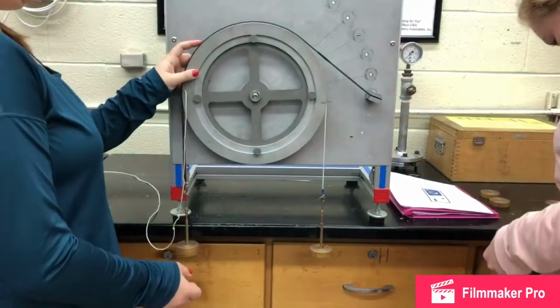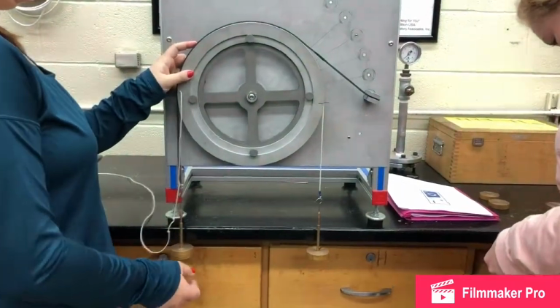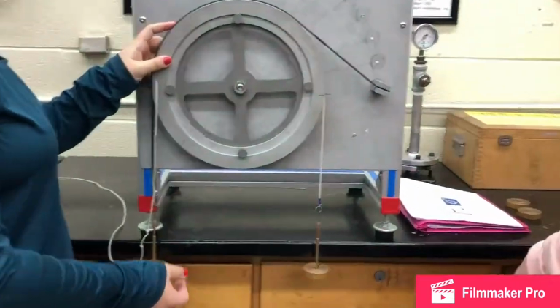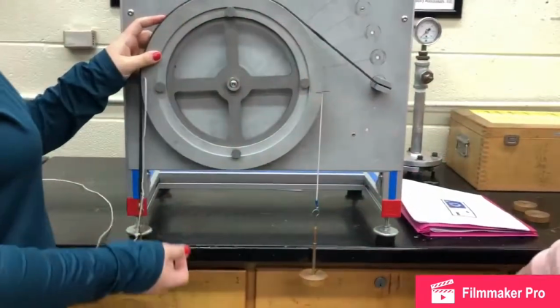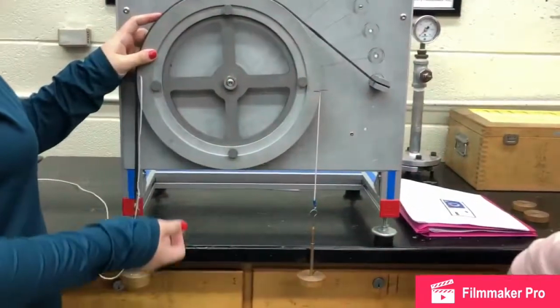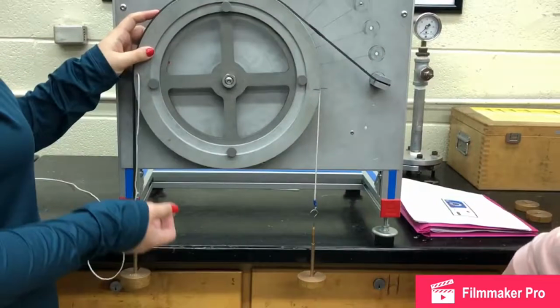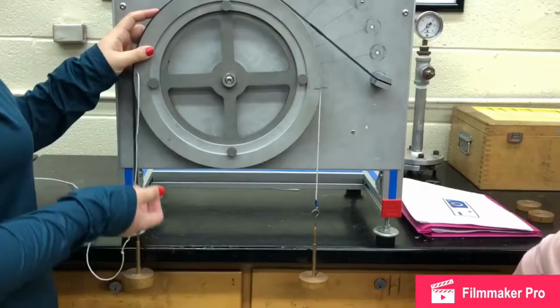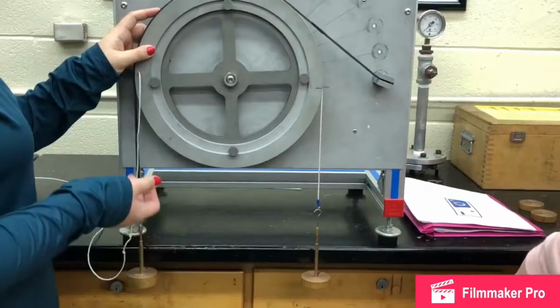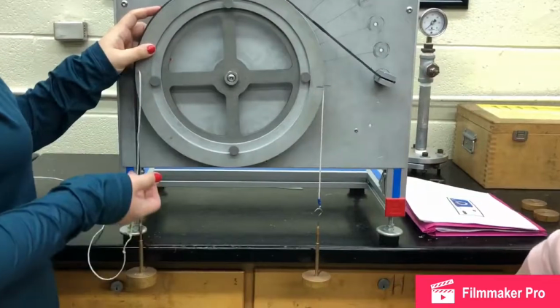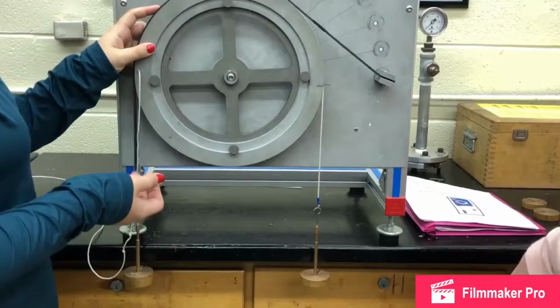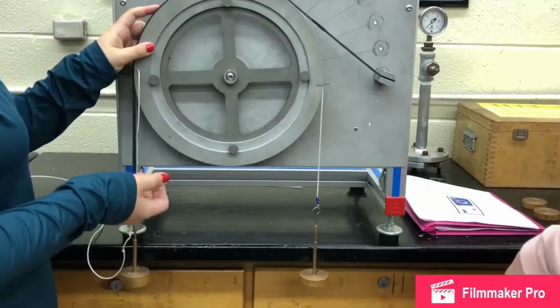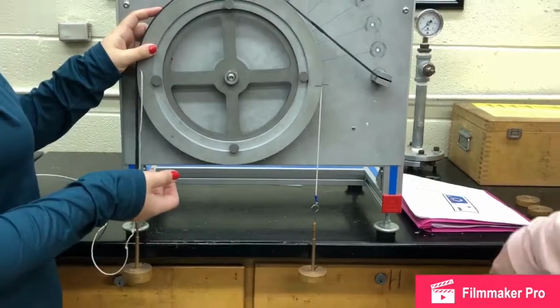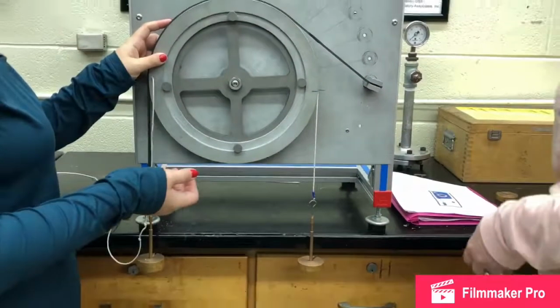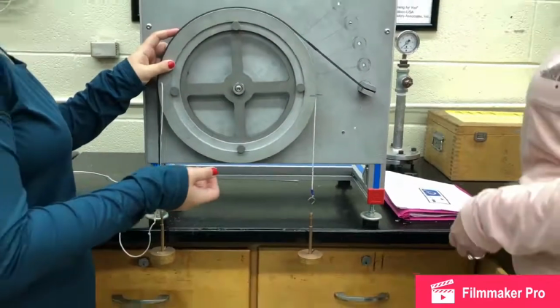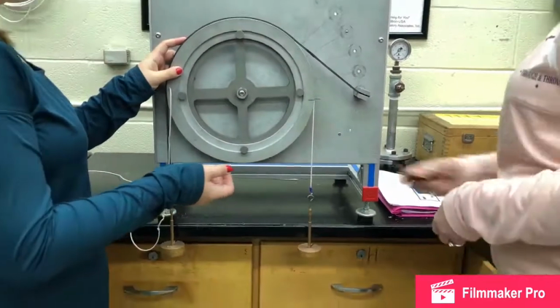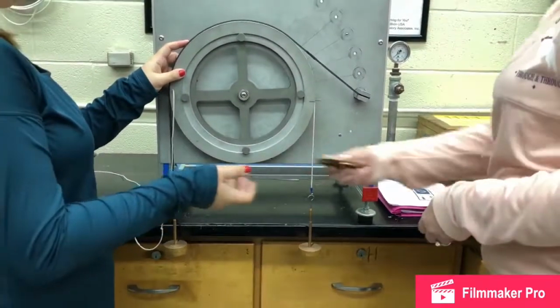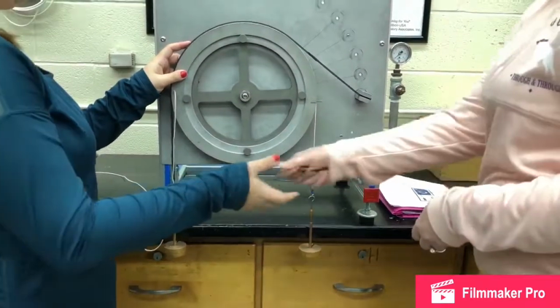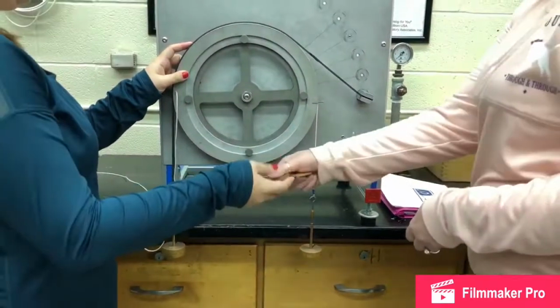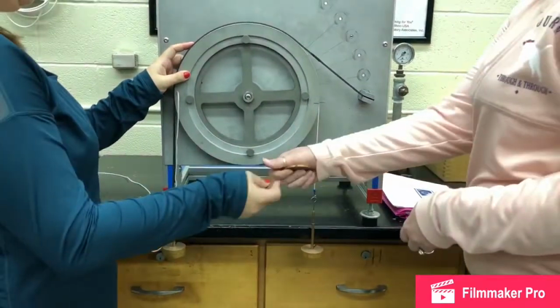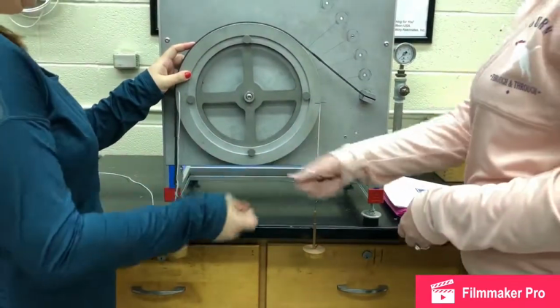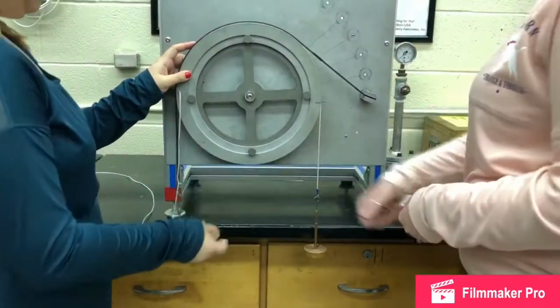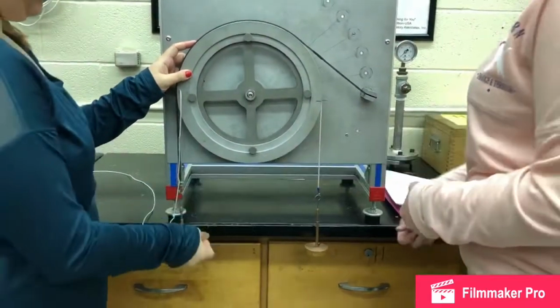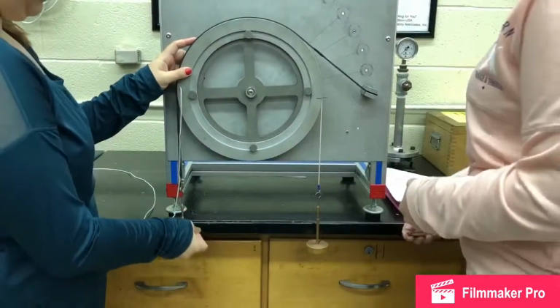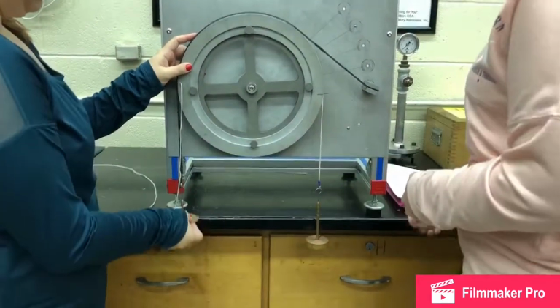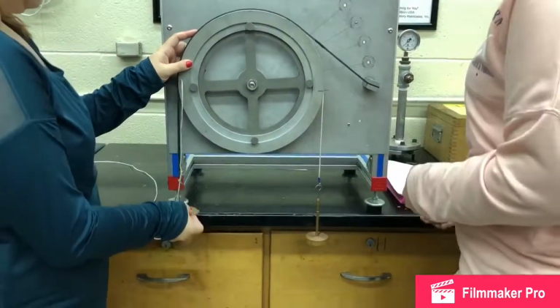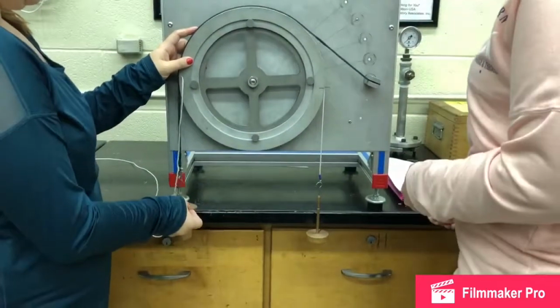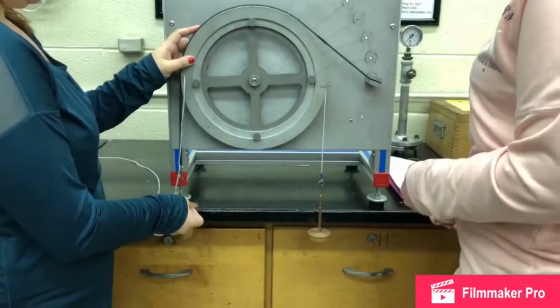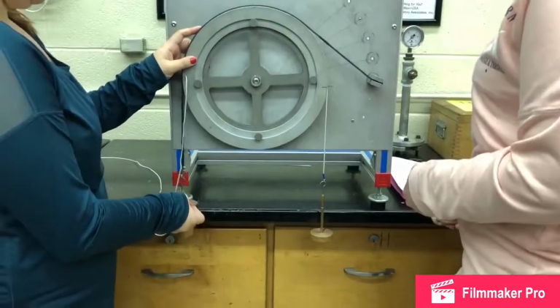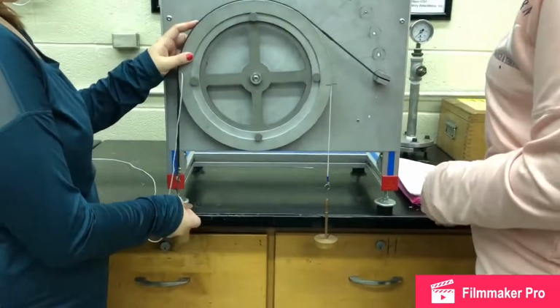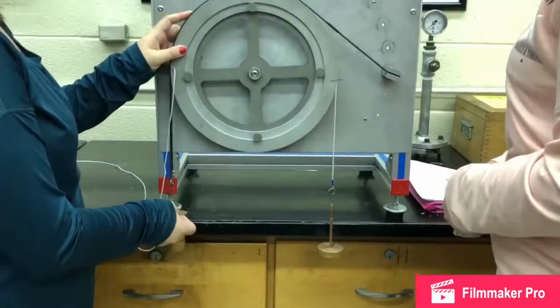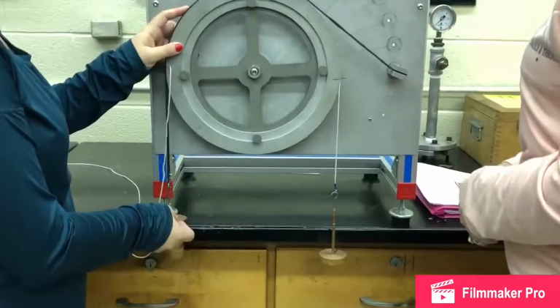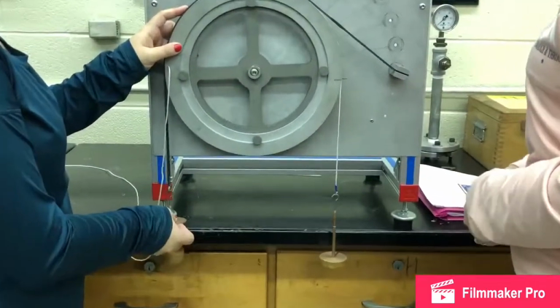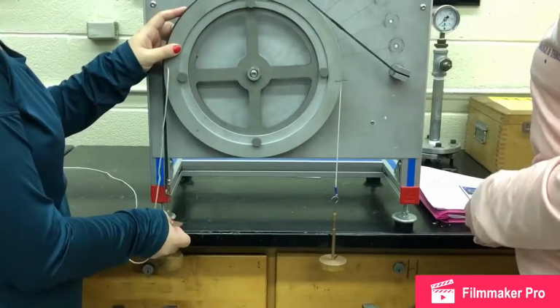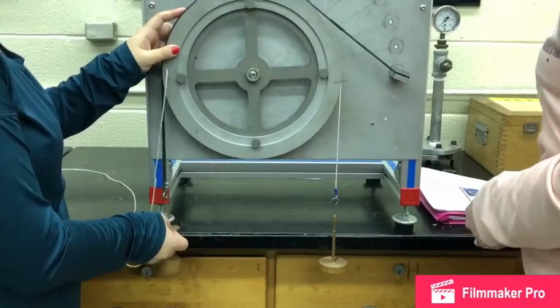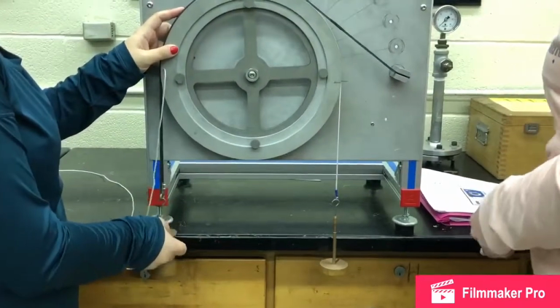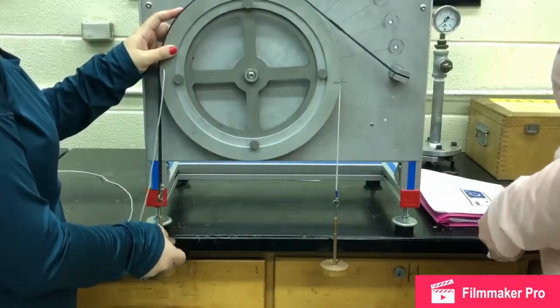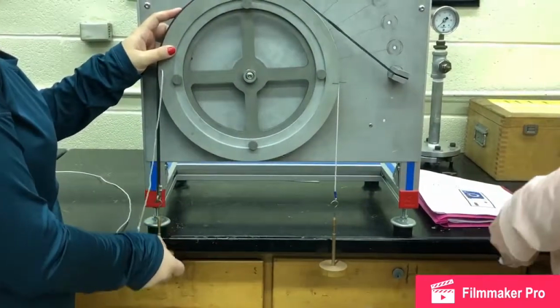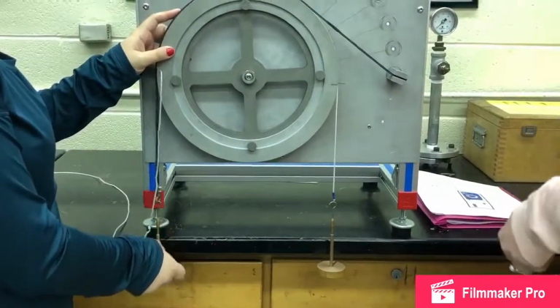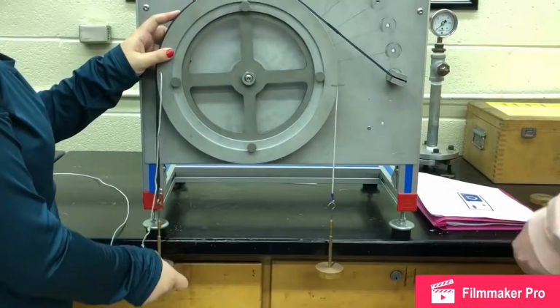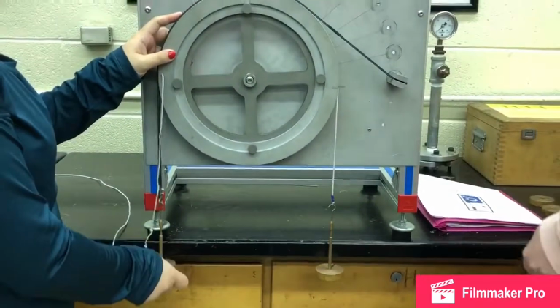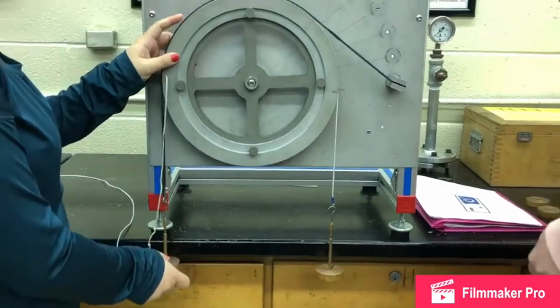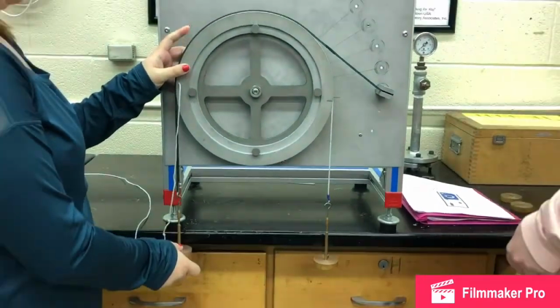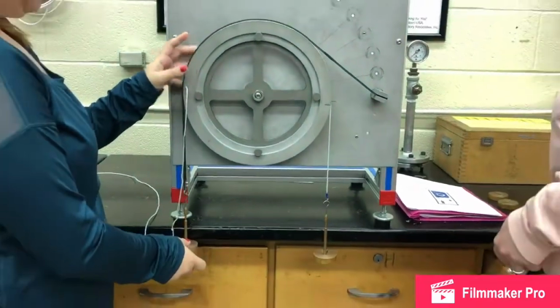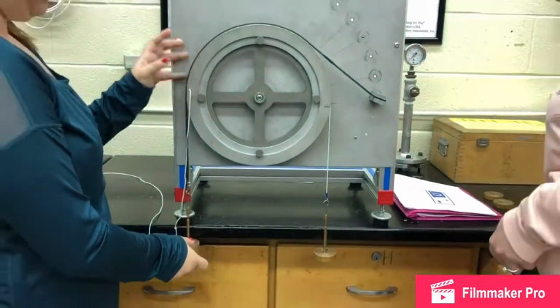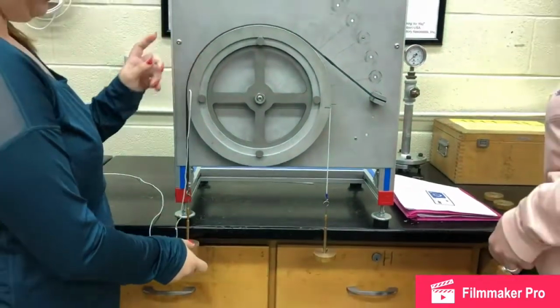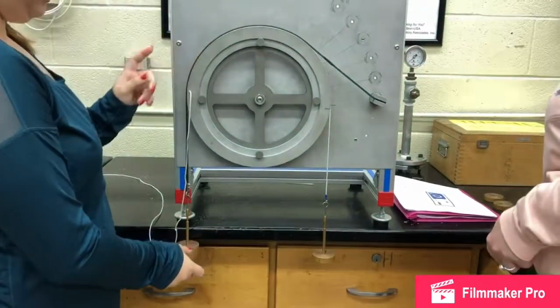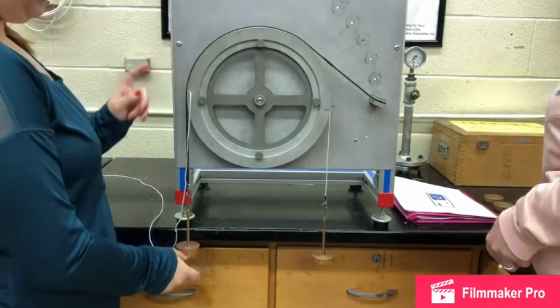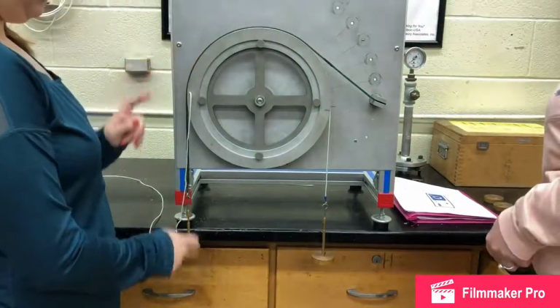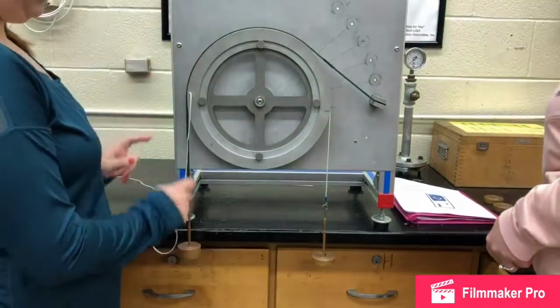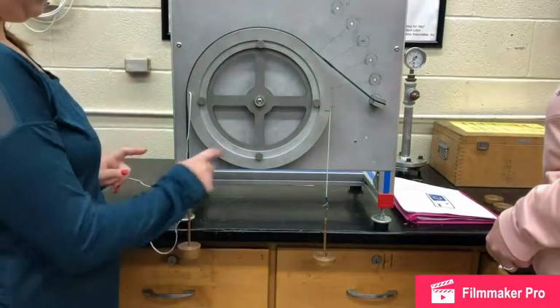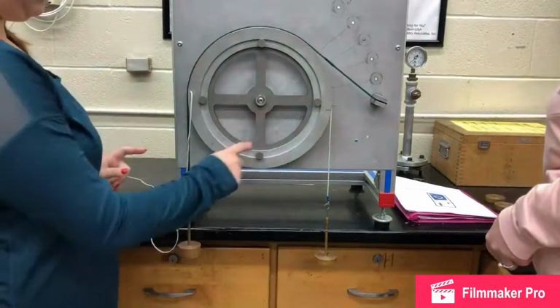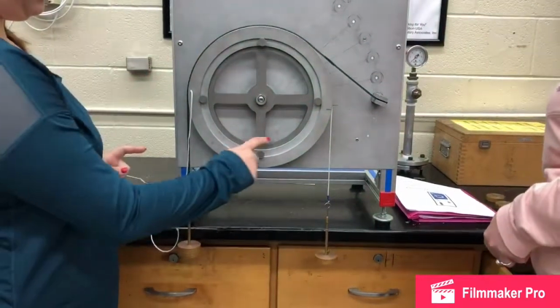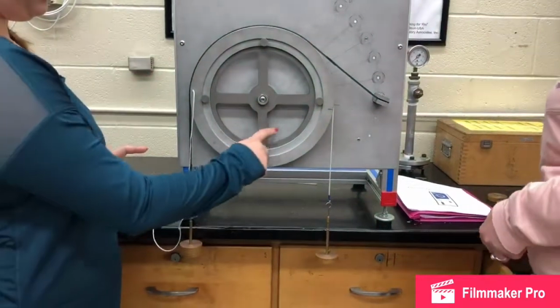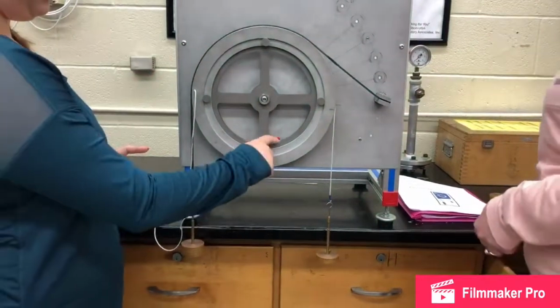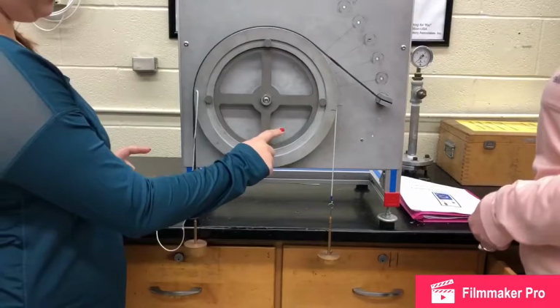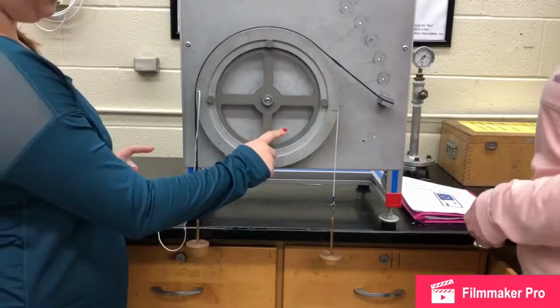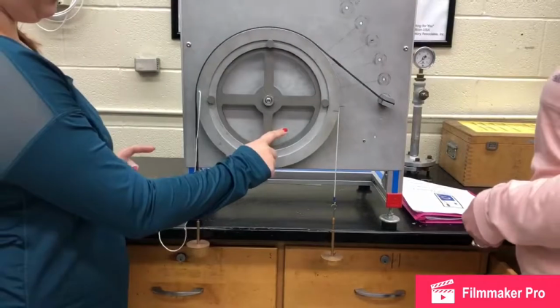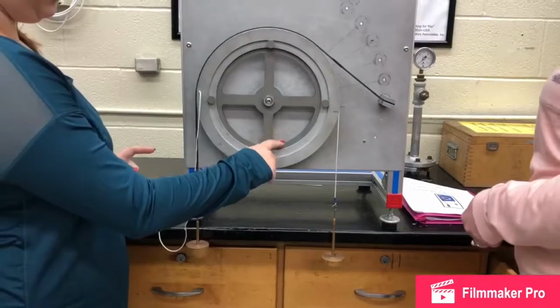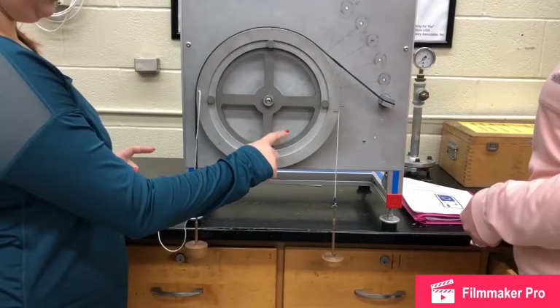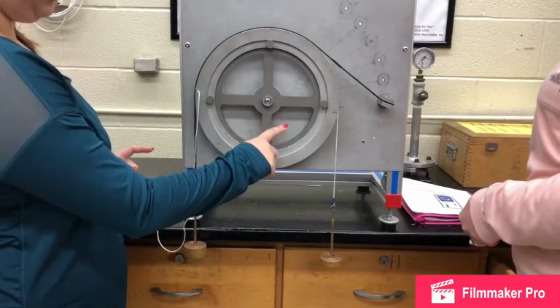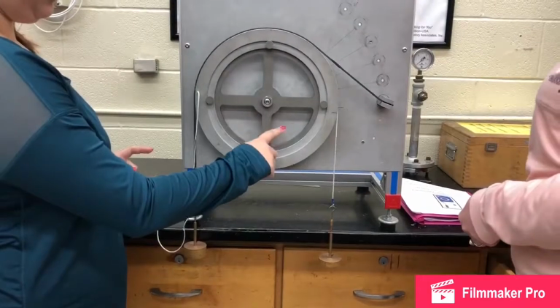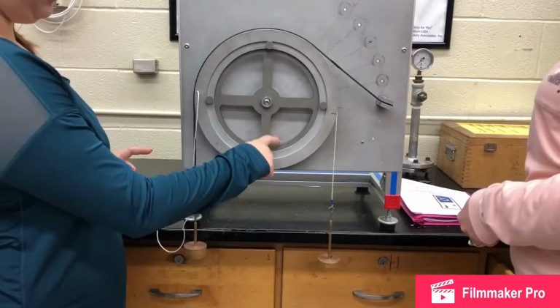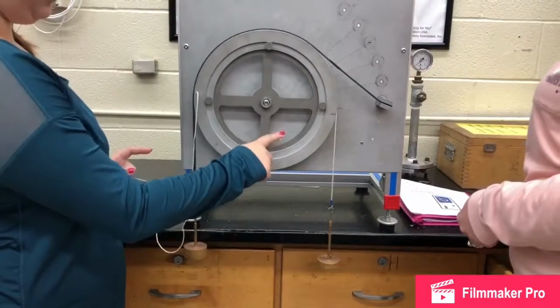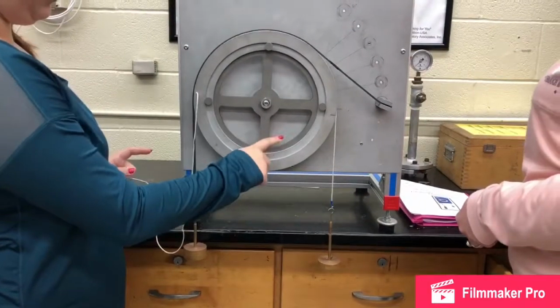This is done by adding the weight, waiting for it to equalize, and then tapping the wheel to make sure that no slippage occurs.